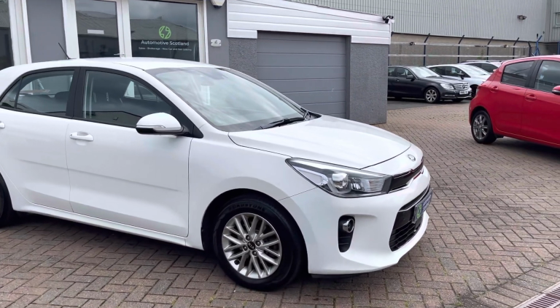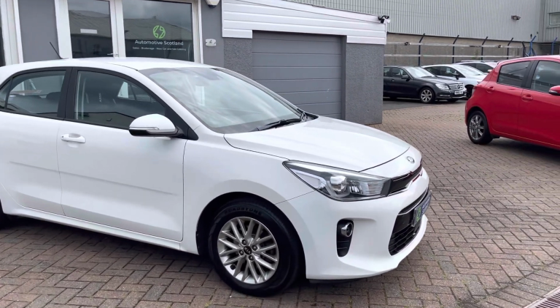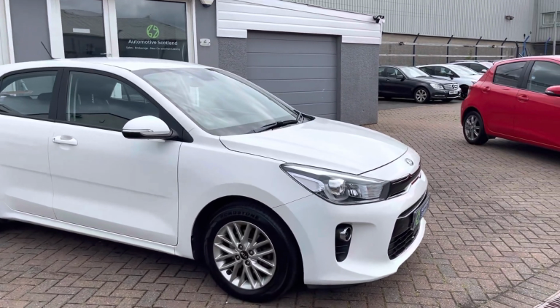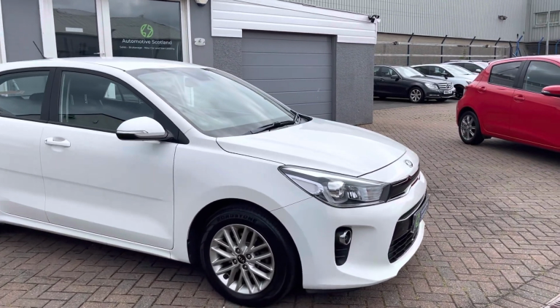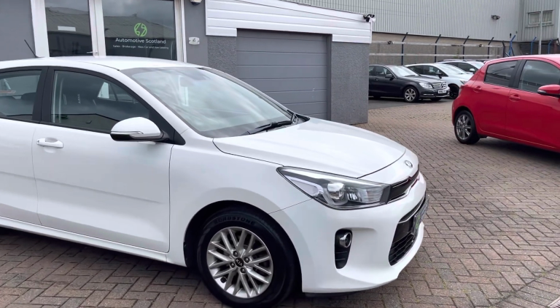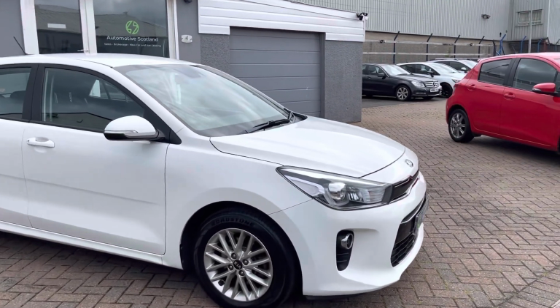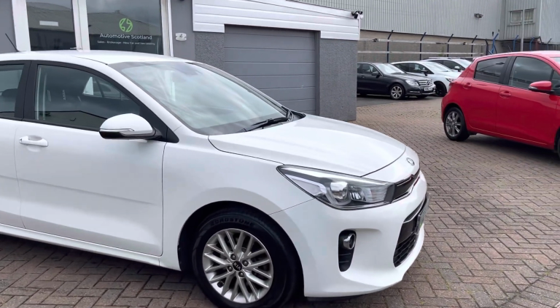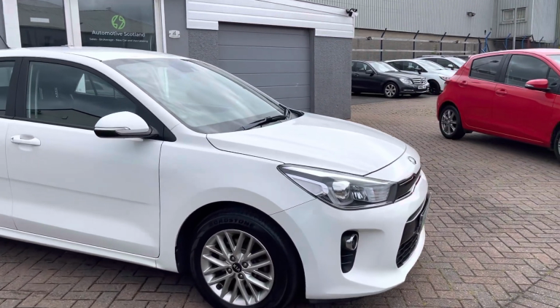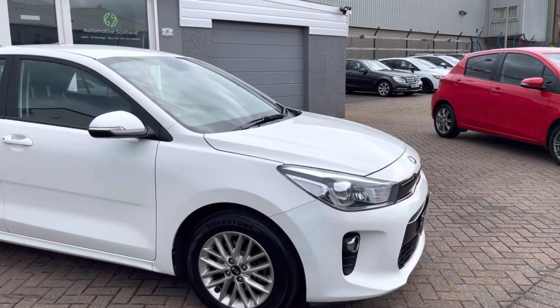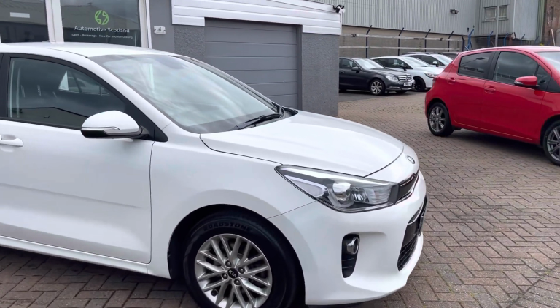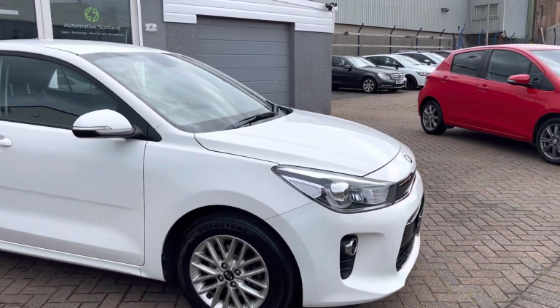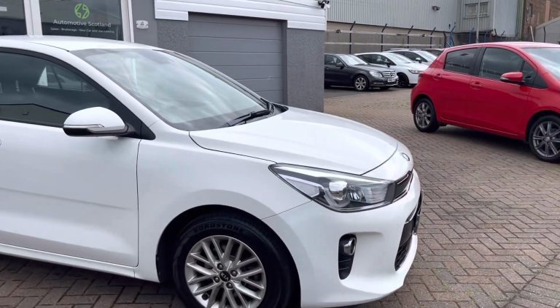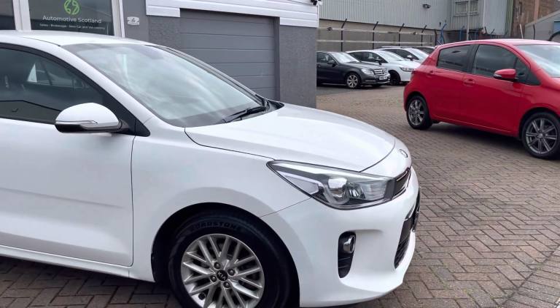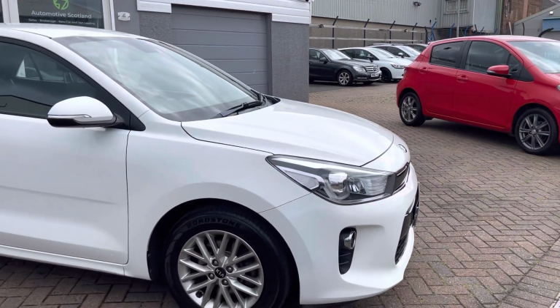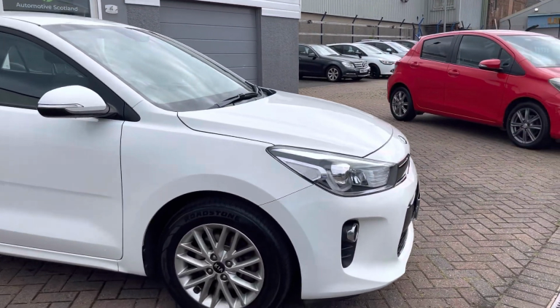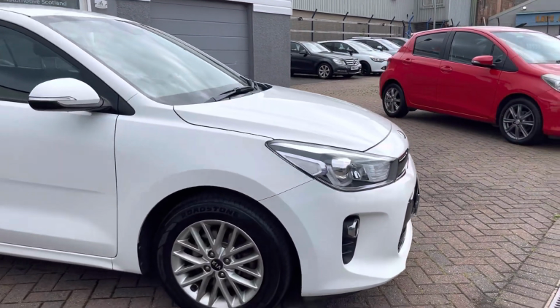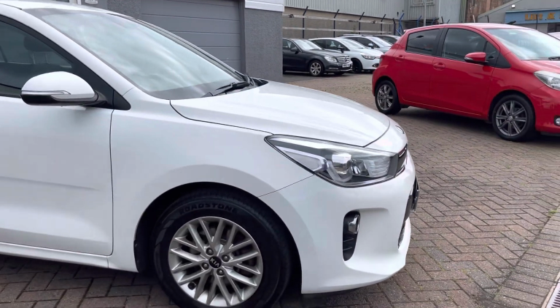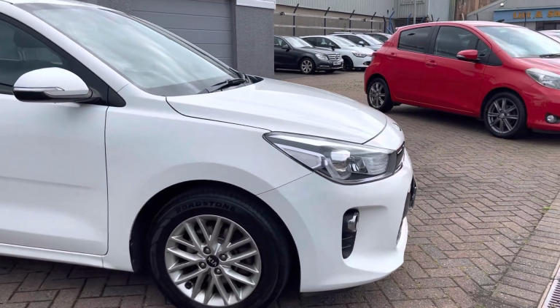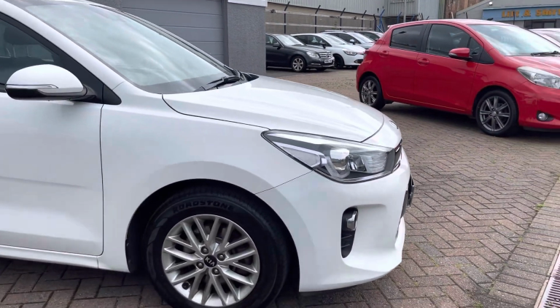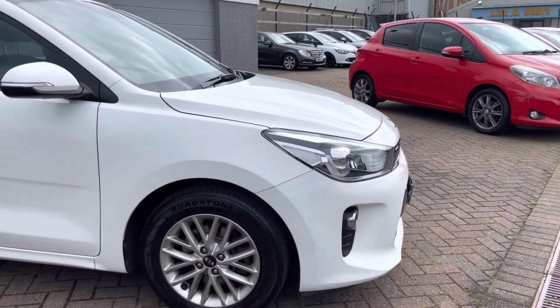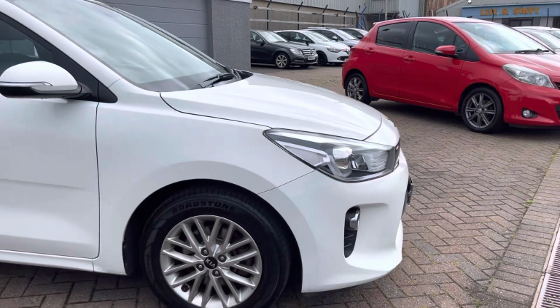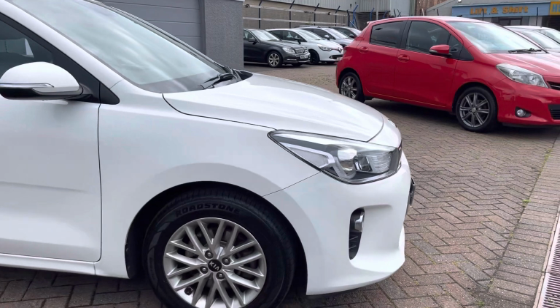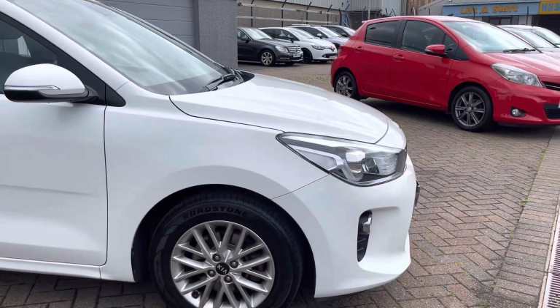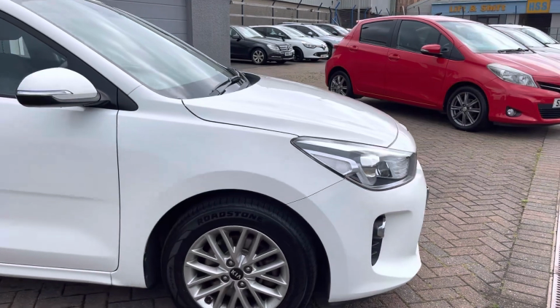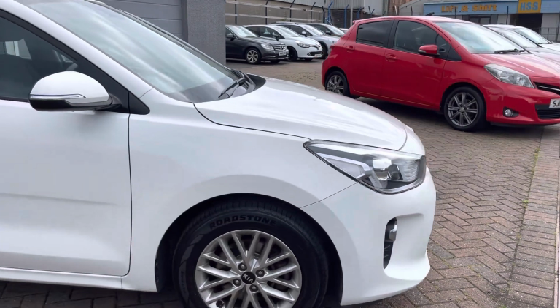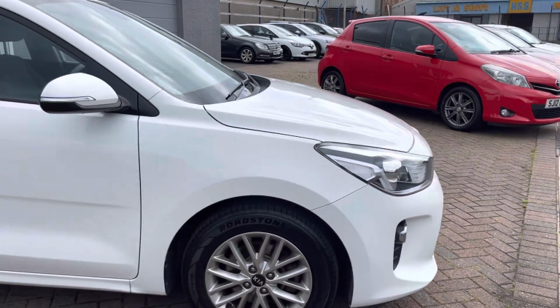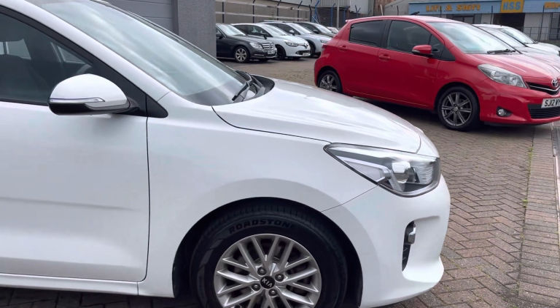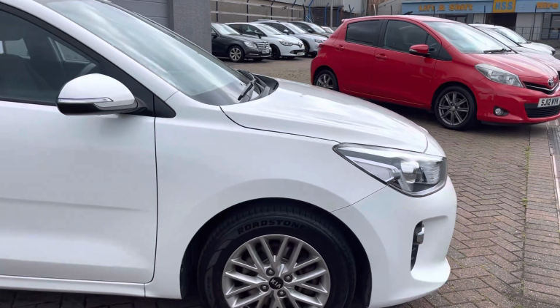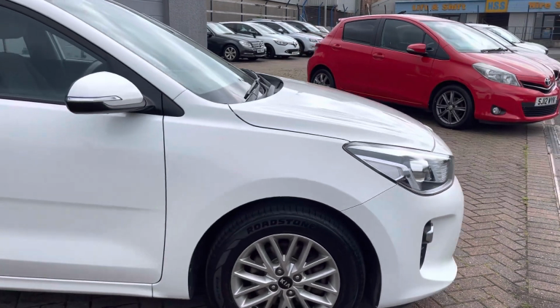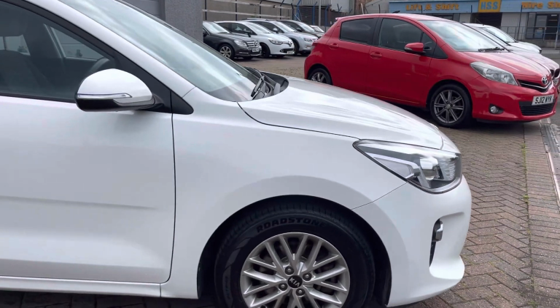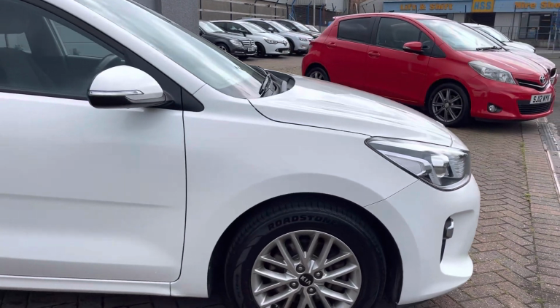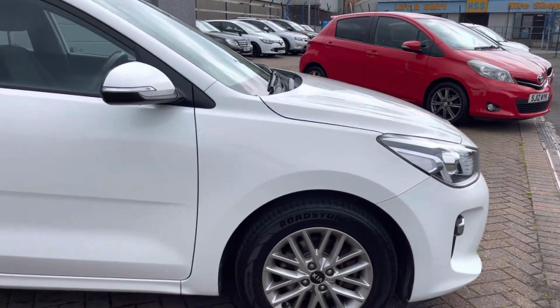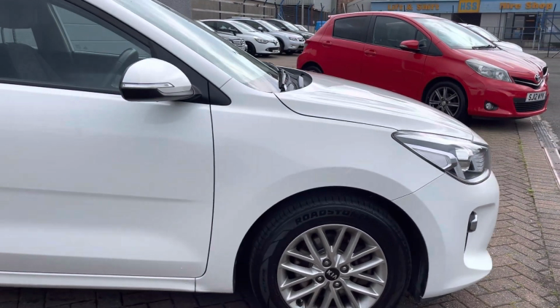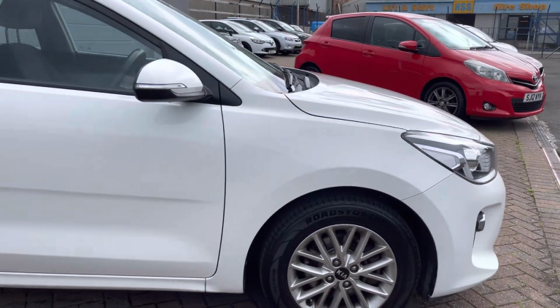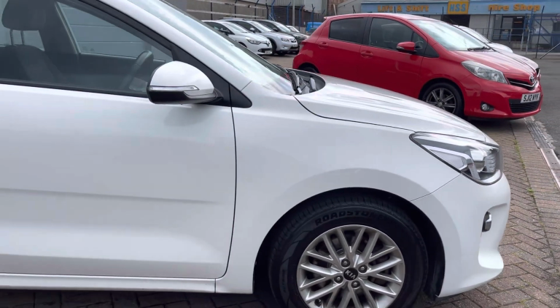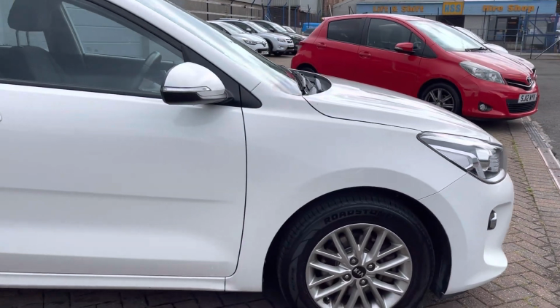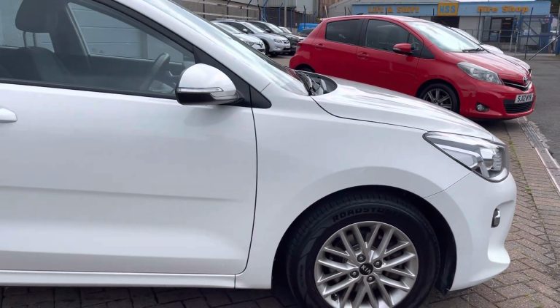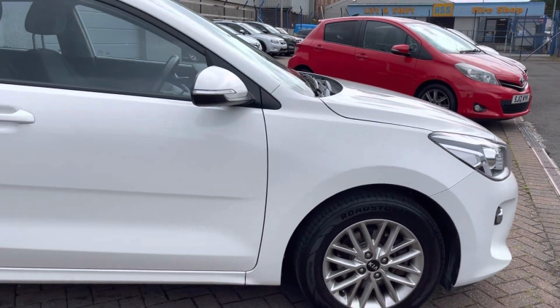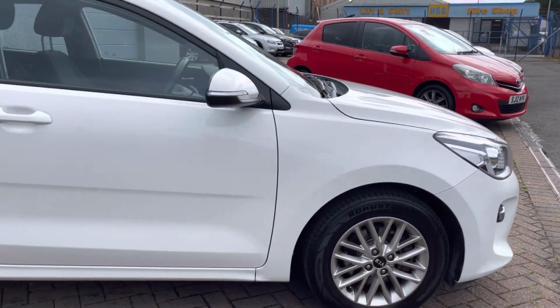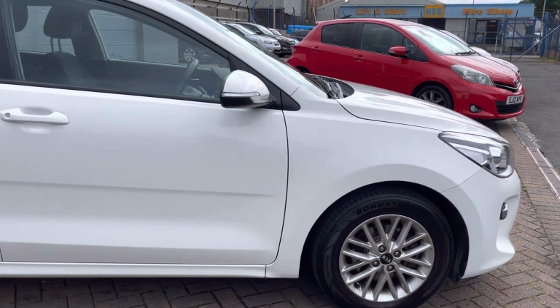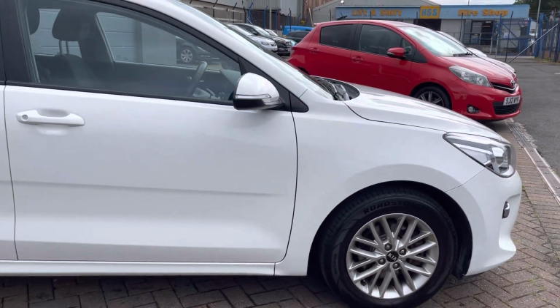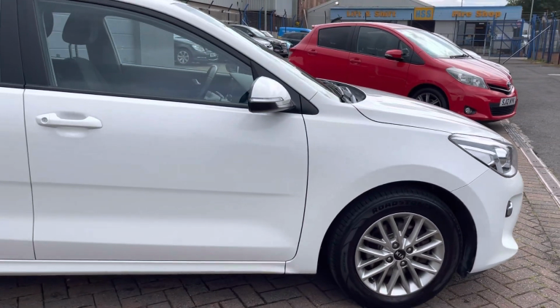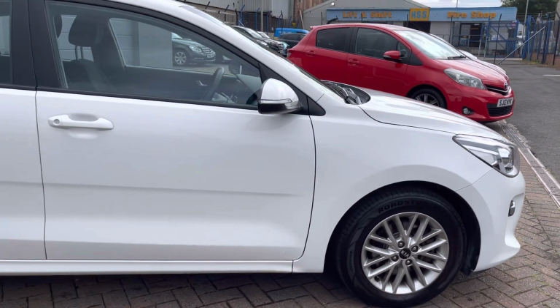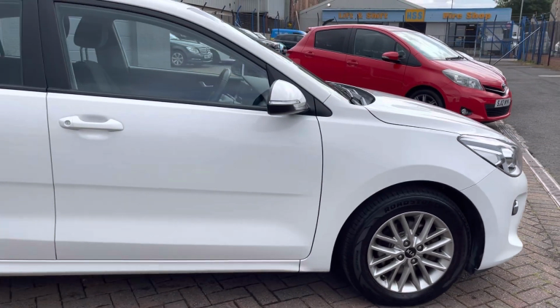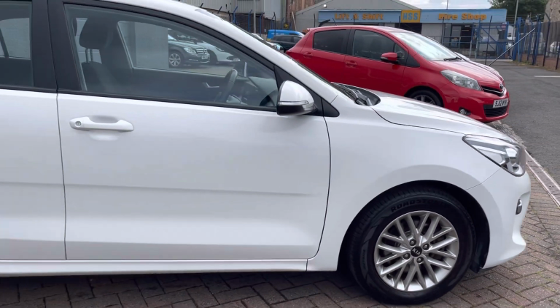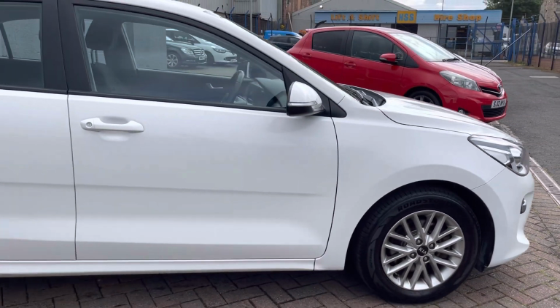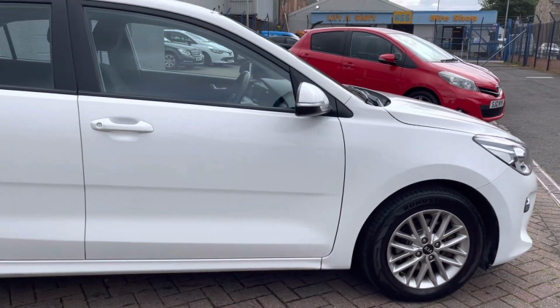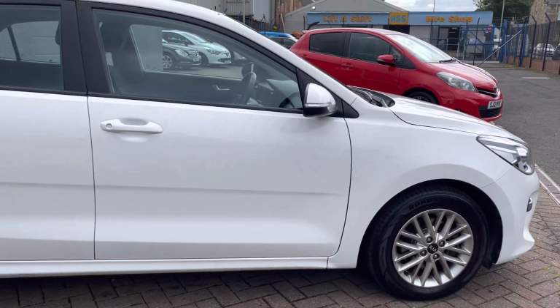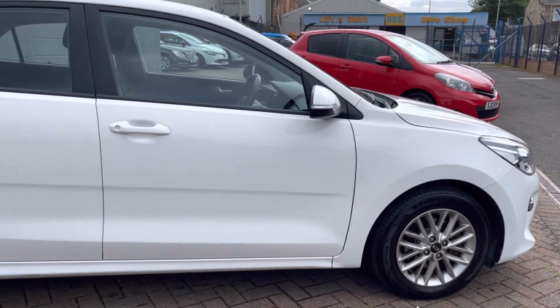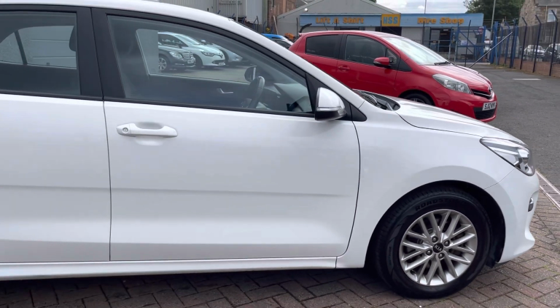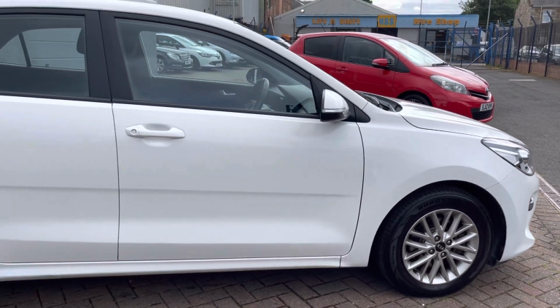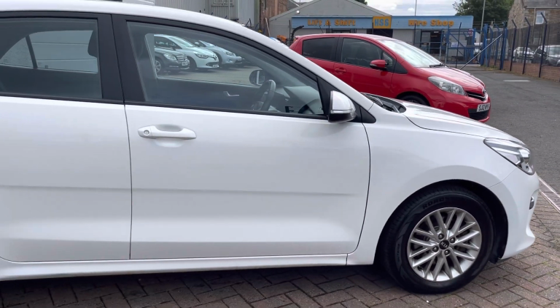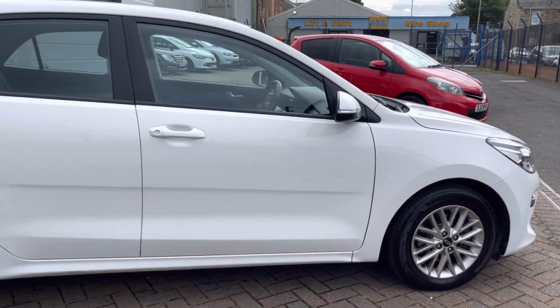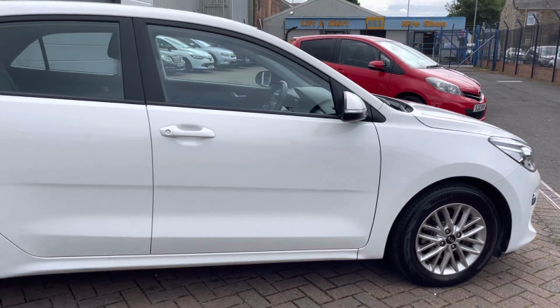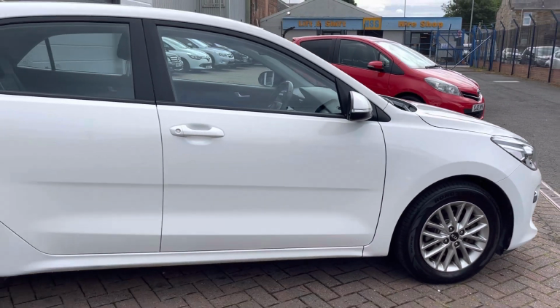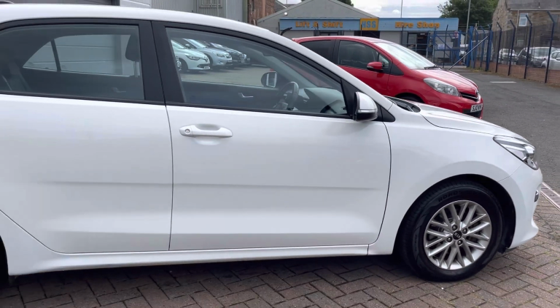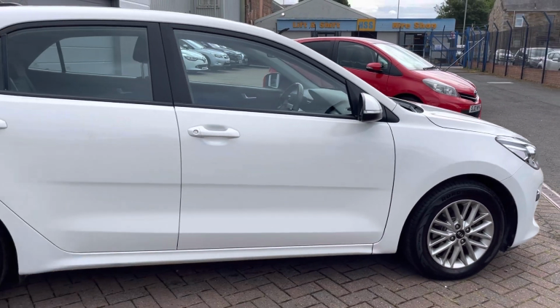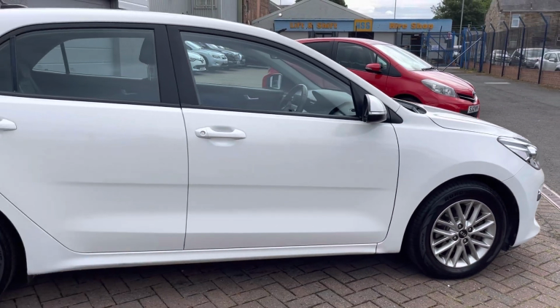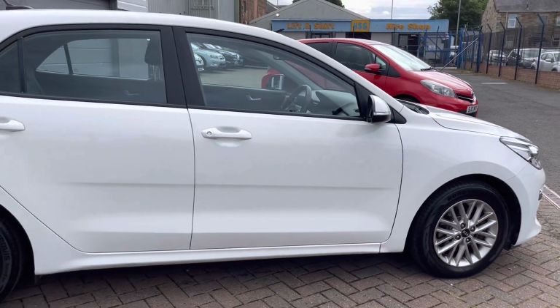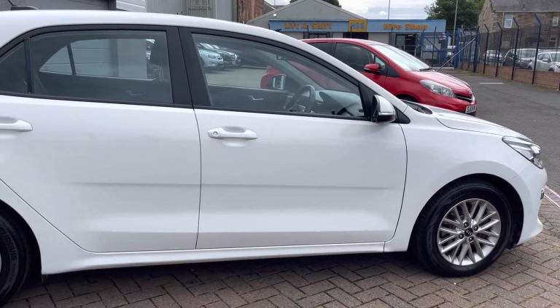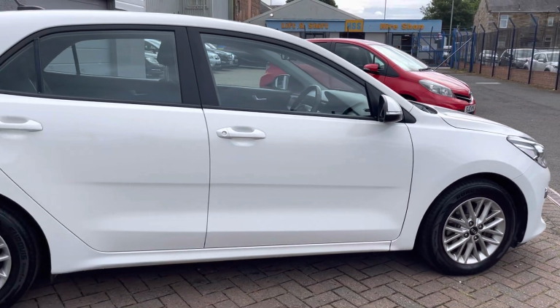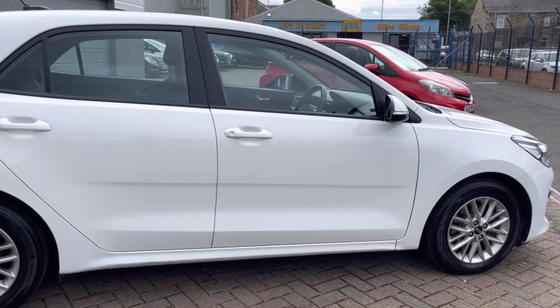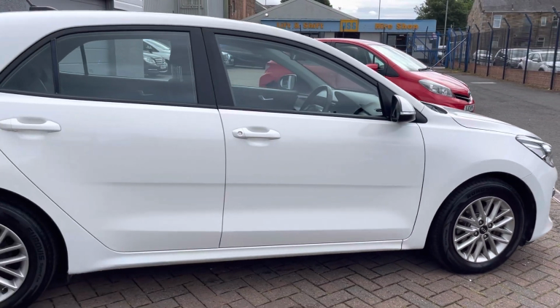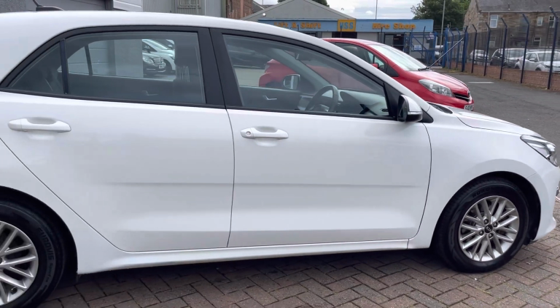Just to give you a good walk around and show you the bodywork and whatnot — it's all in really good condition, as are the wheels and tyres.